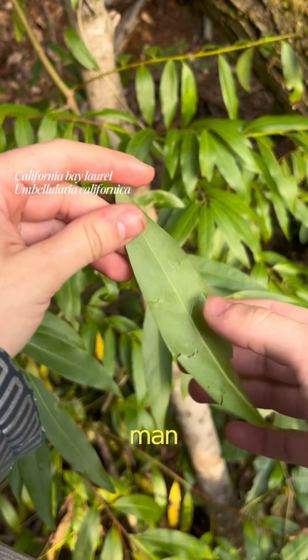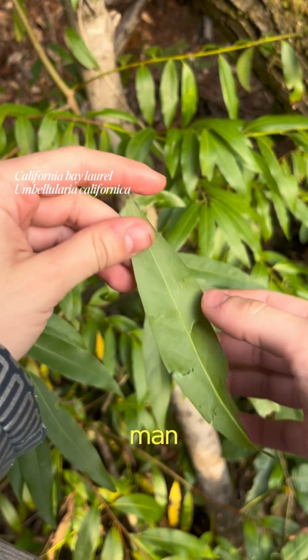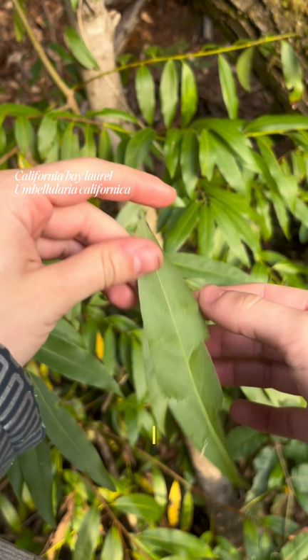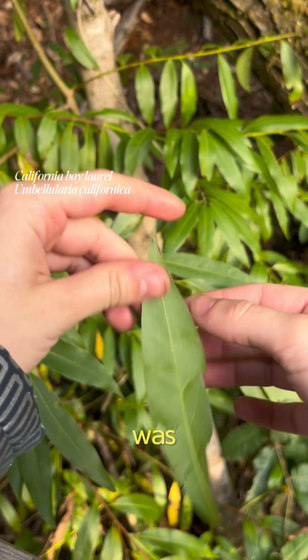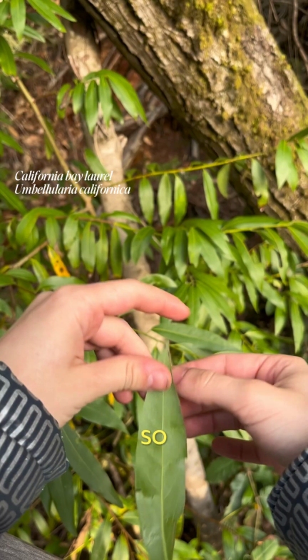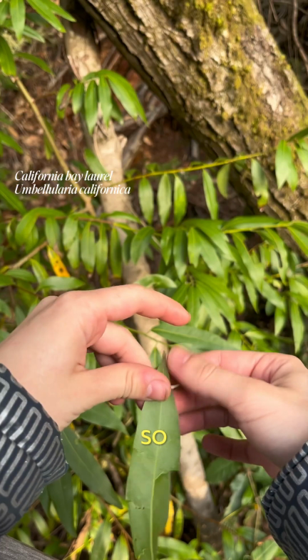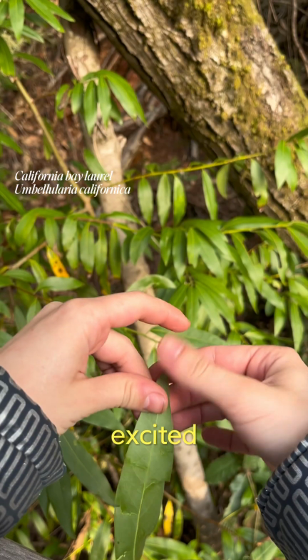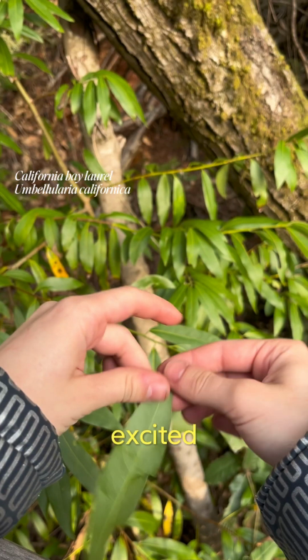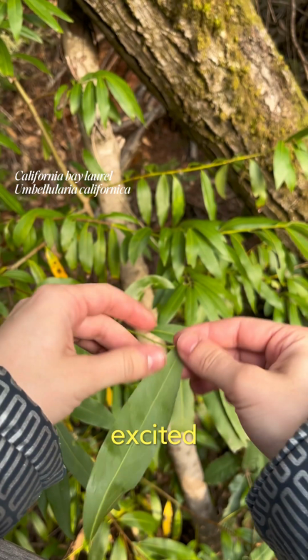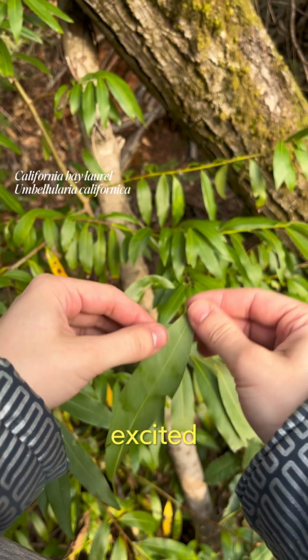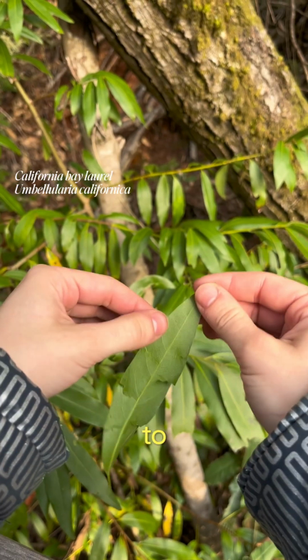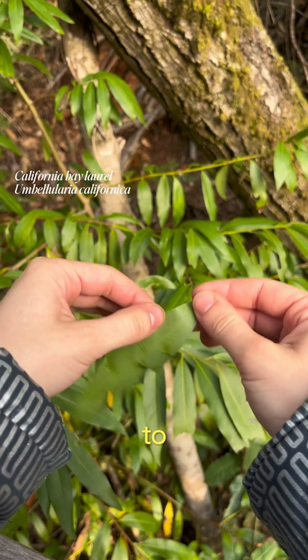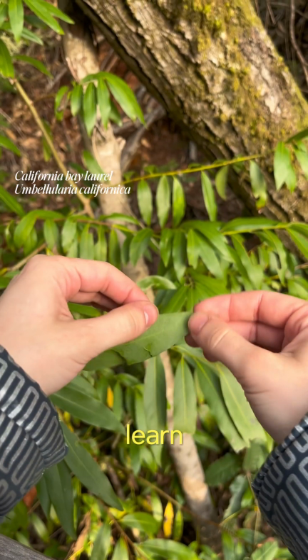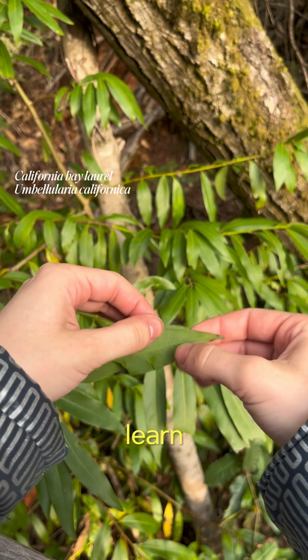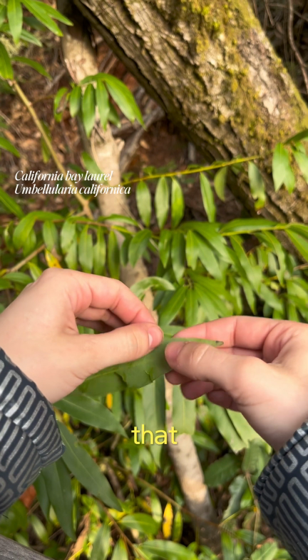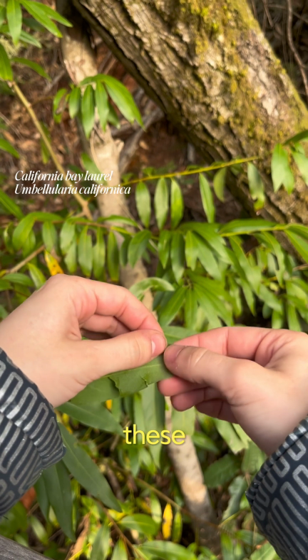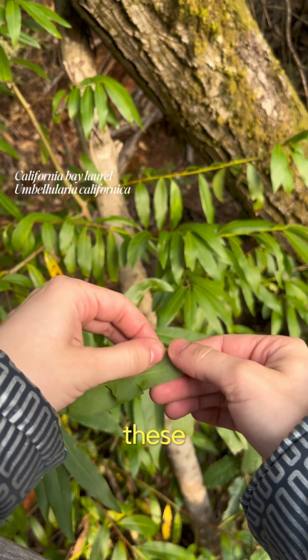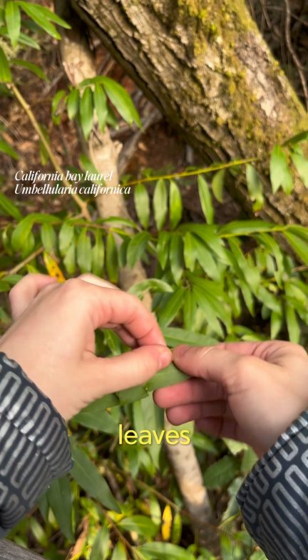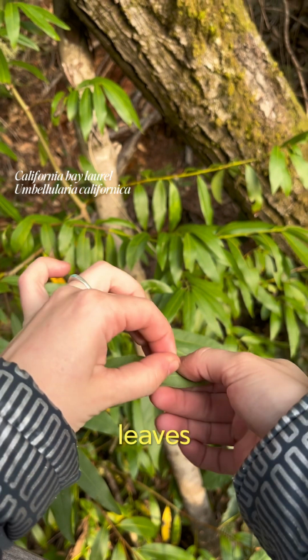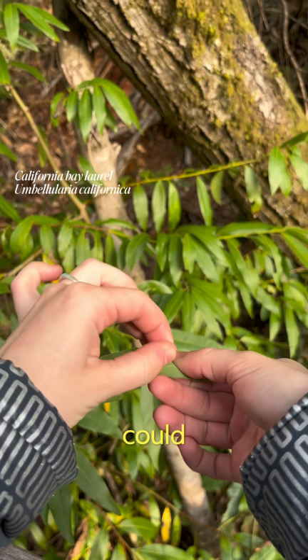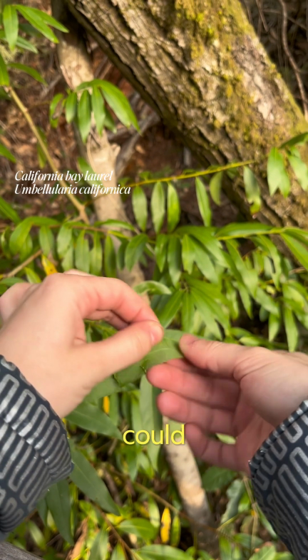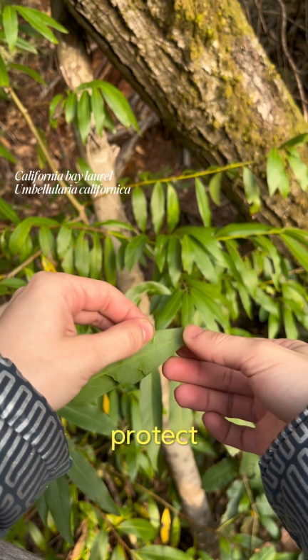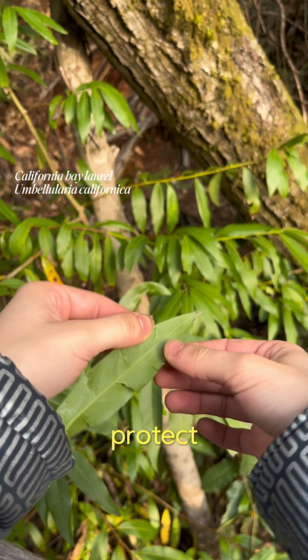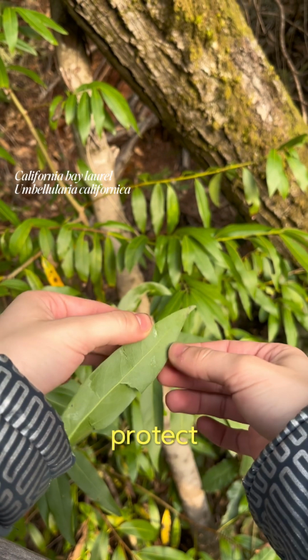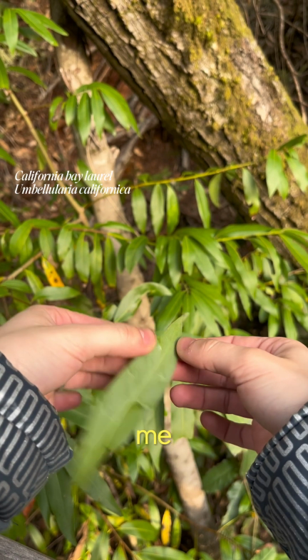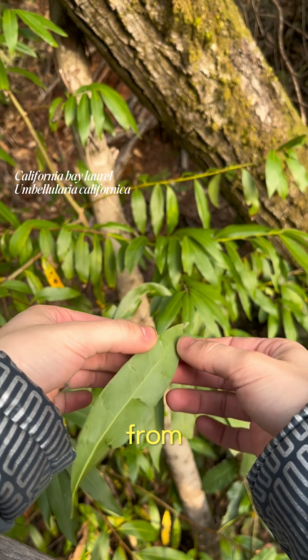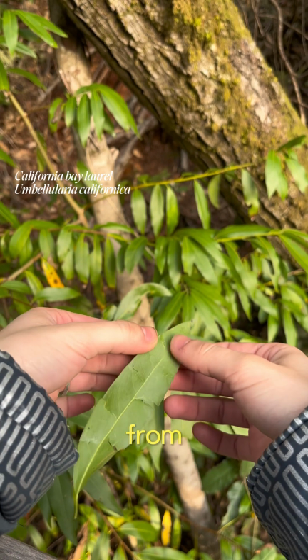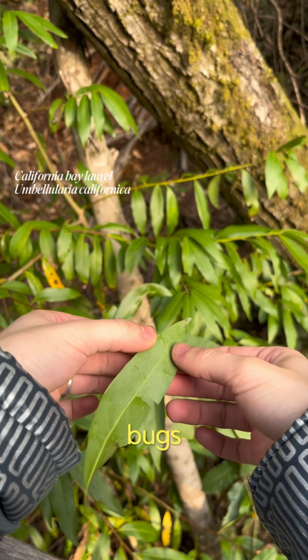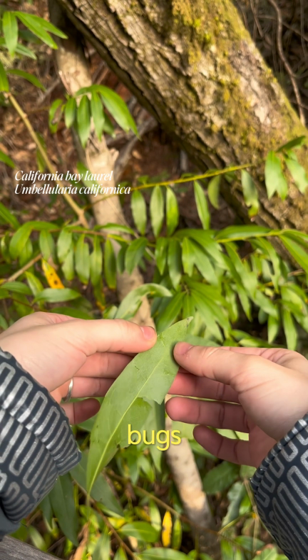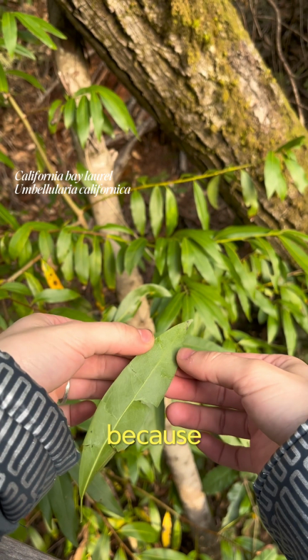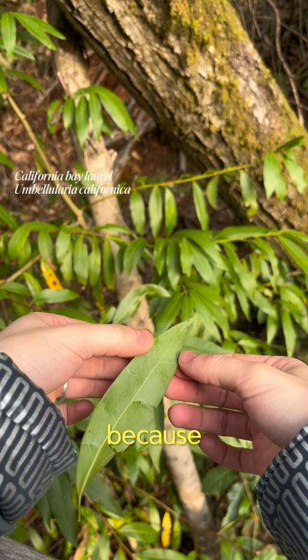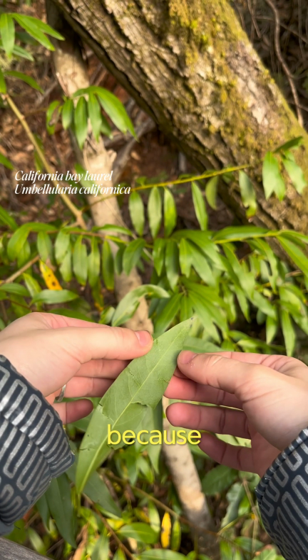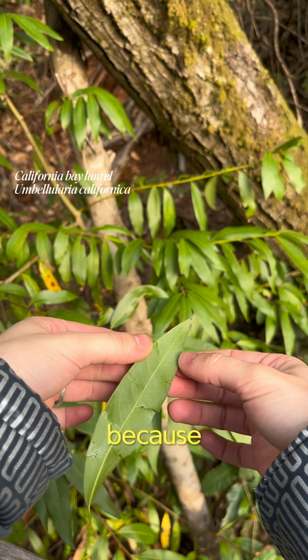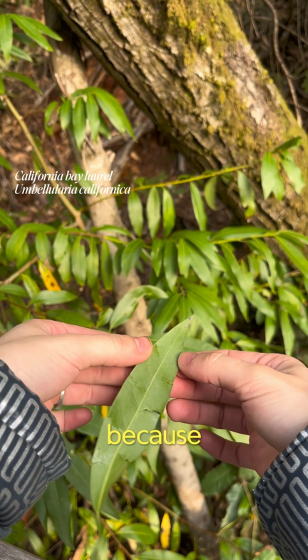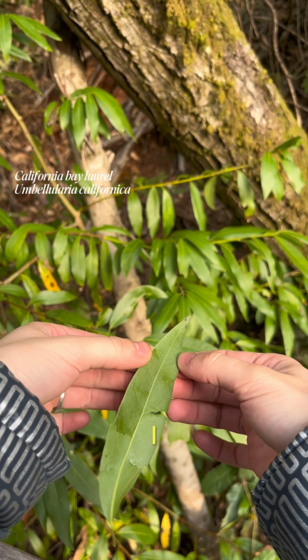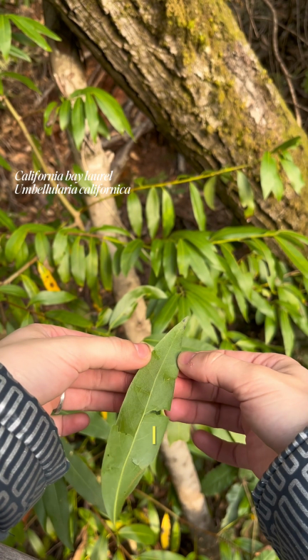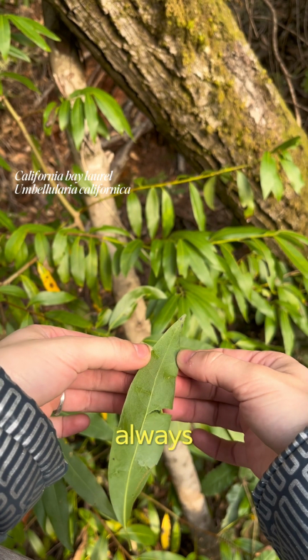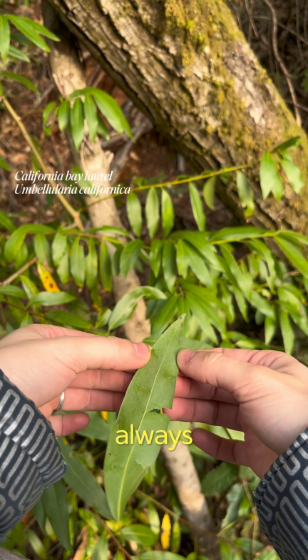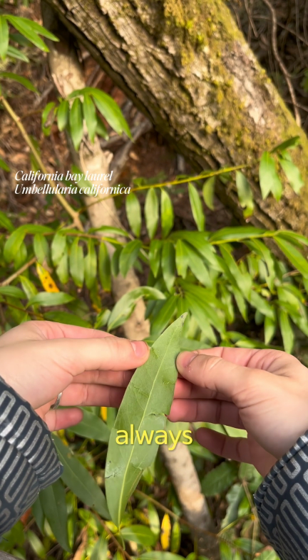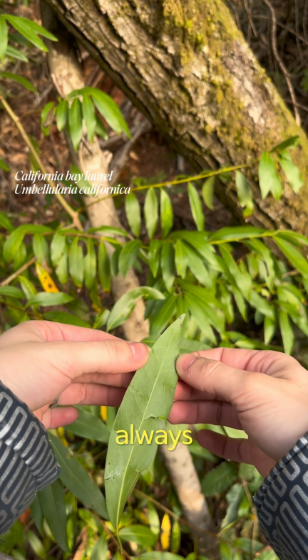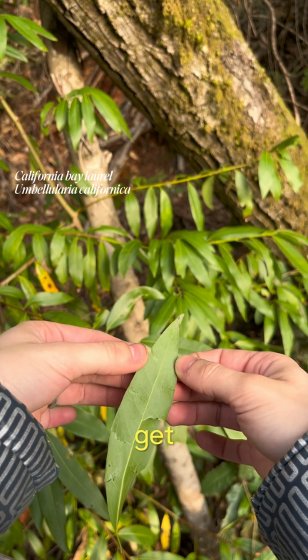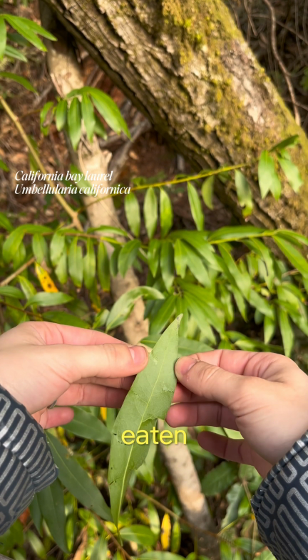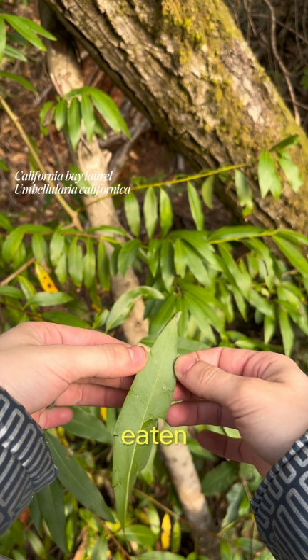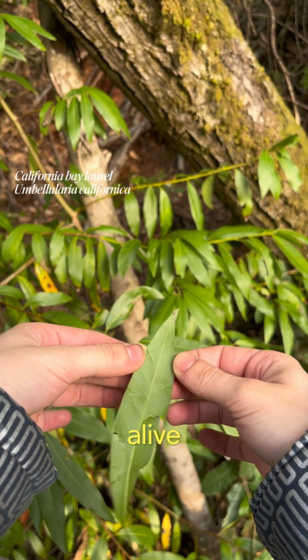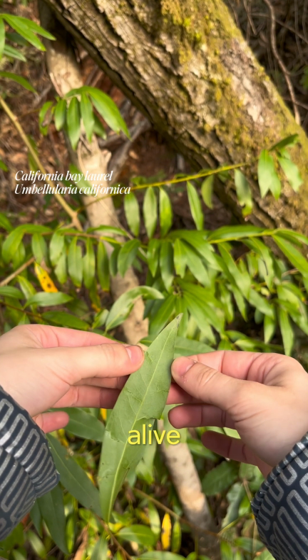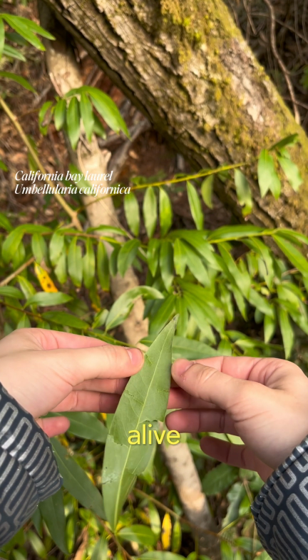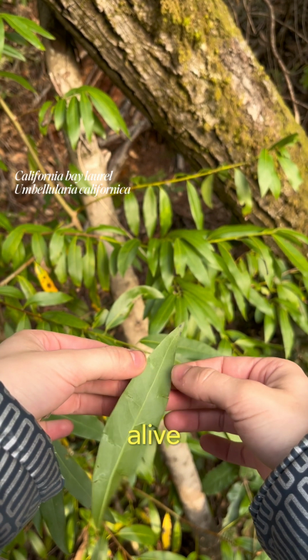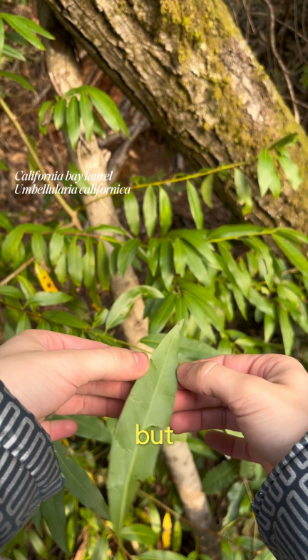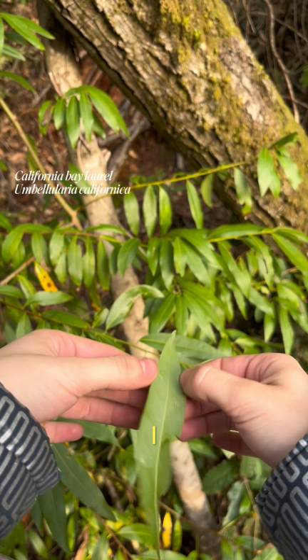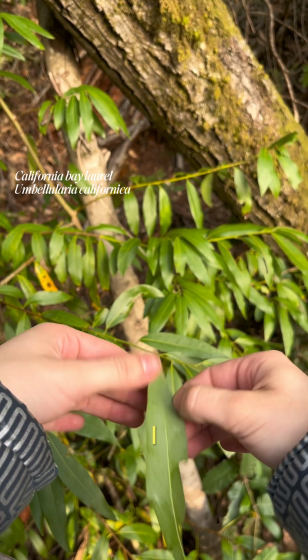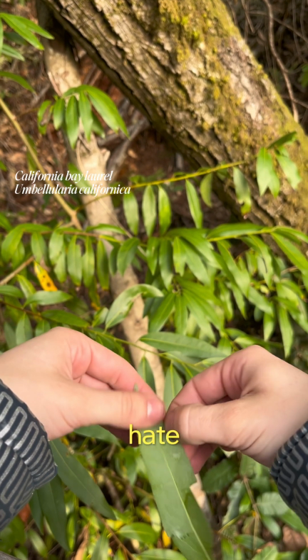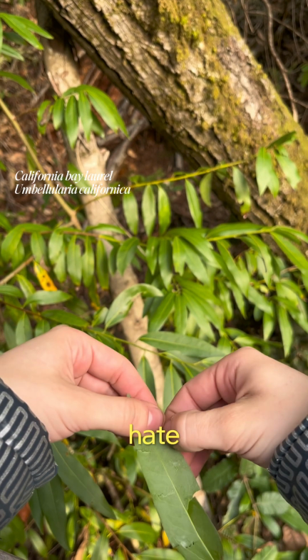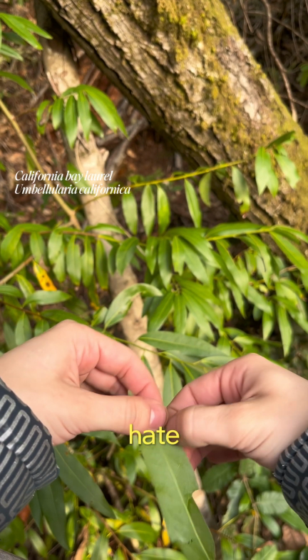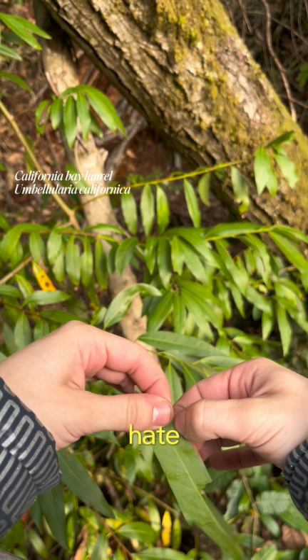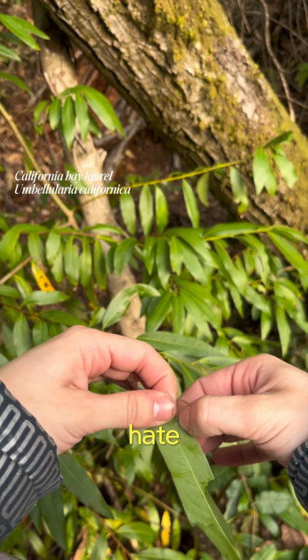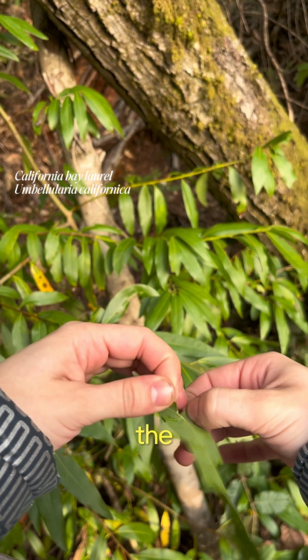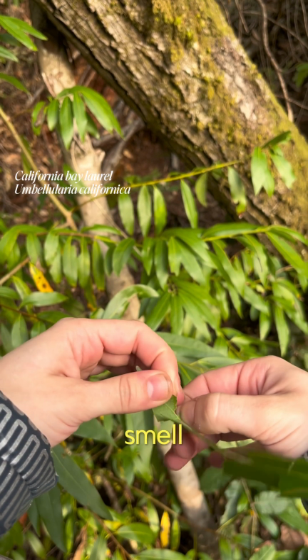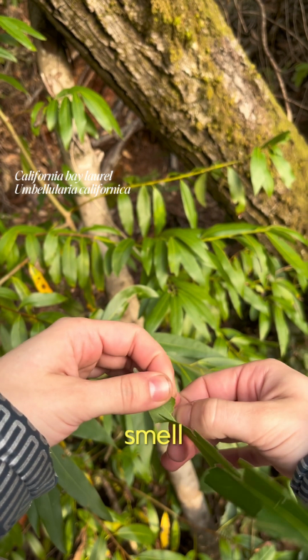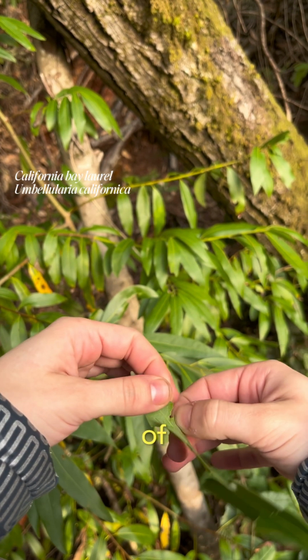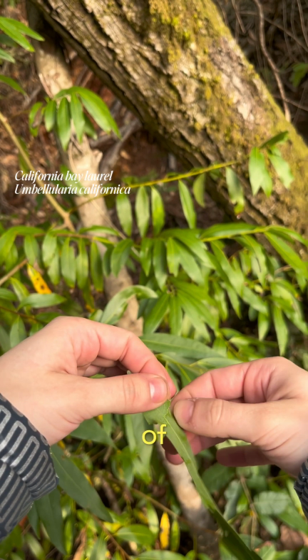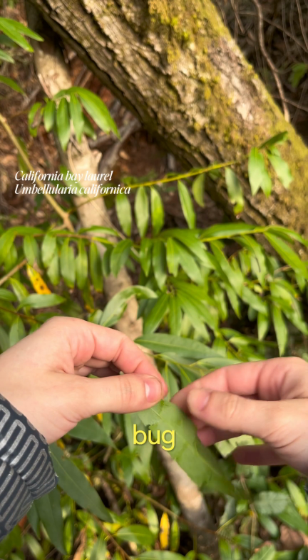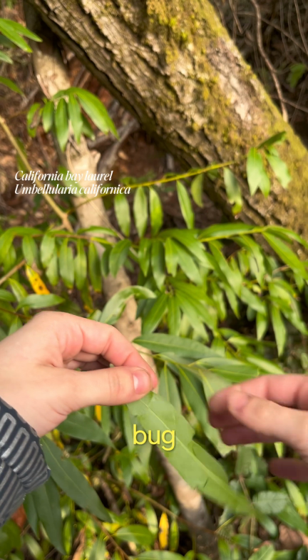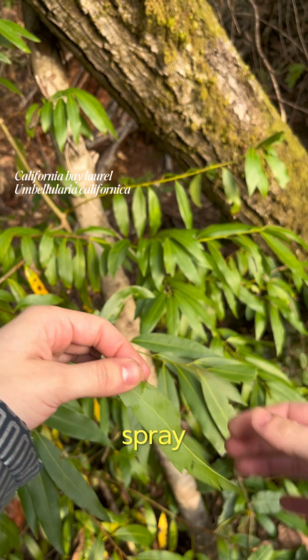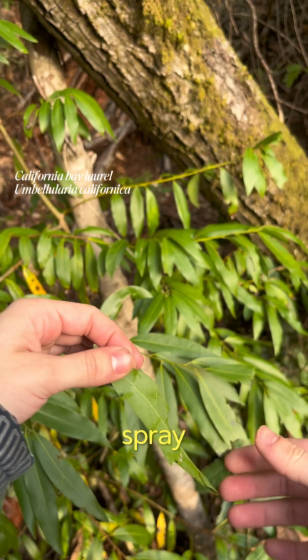I was so excited to learn that these leaves could protect me from bugs because I always get eaten alive, but I hate the smell of bug spray.